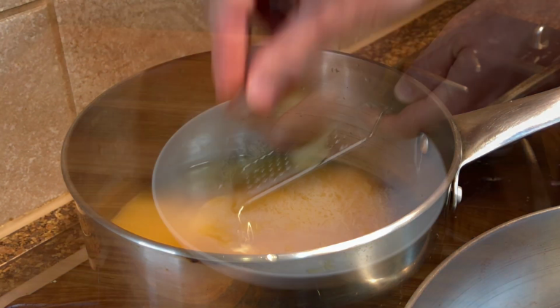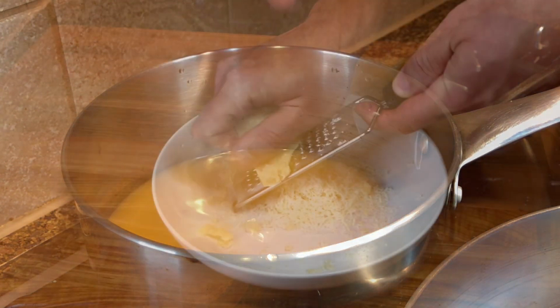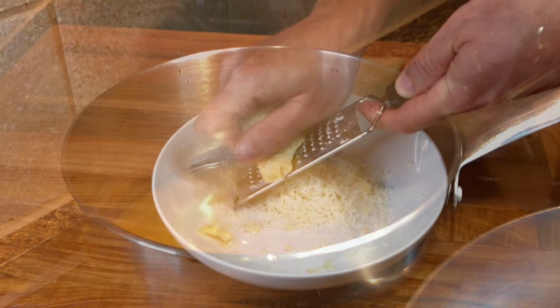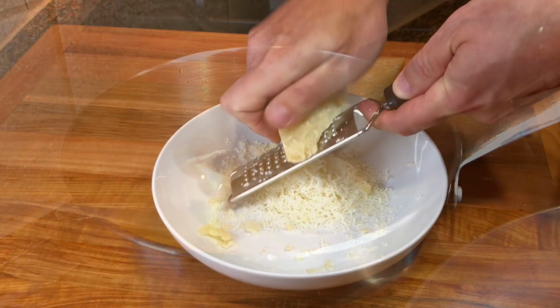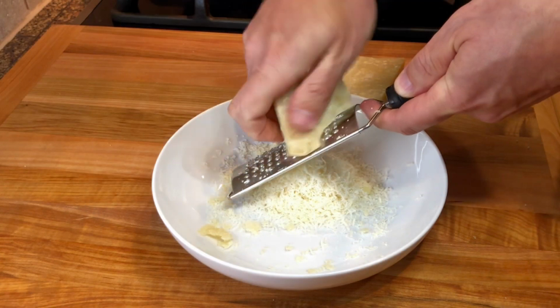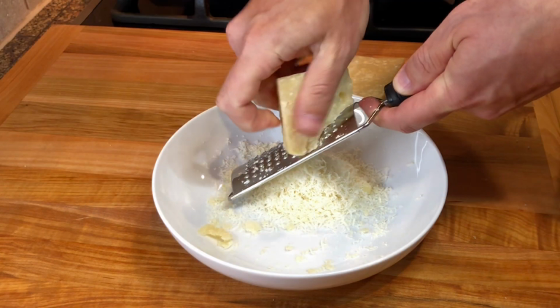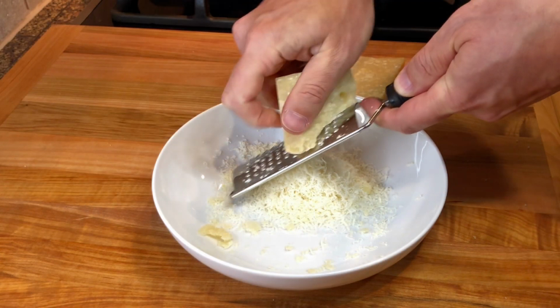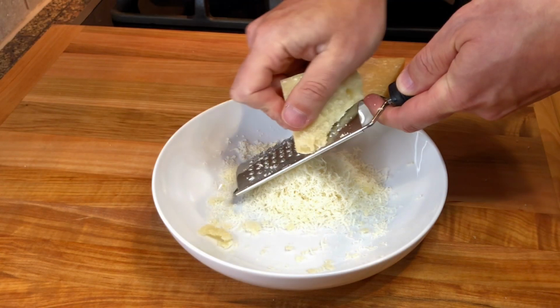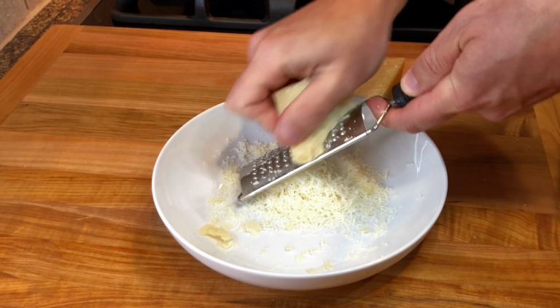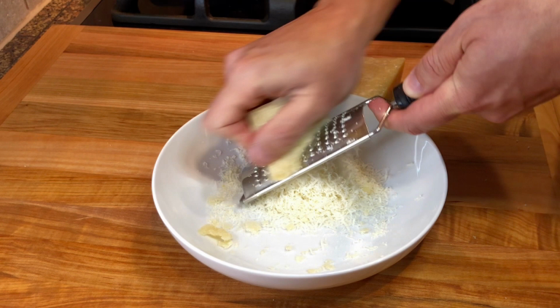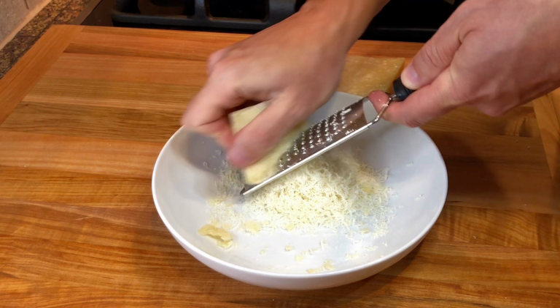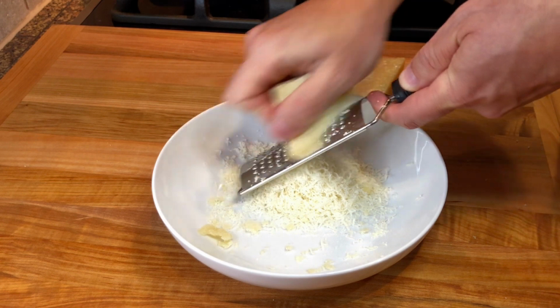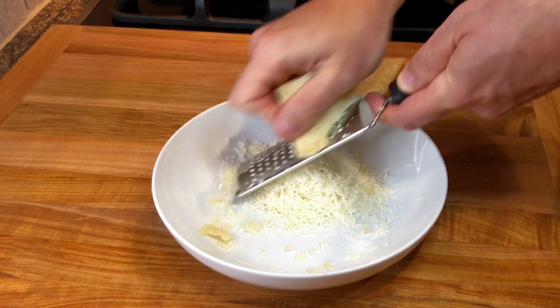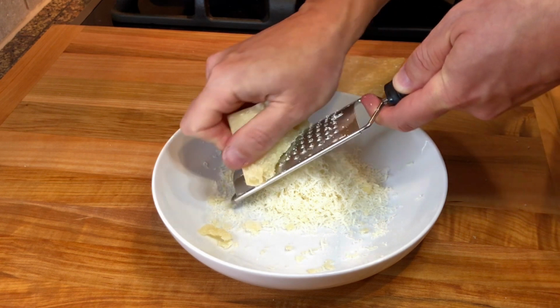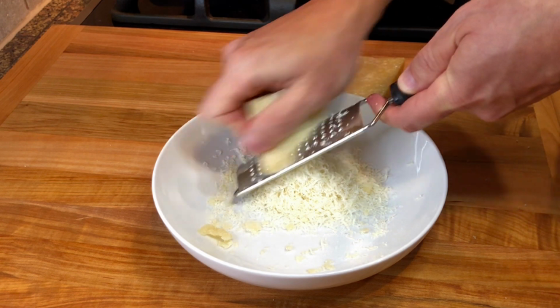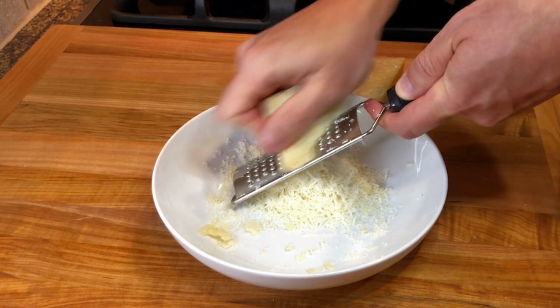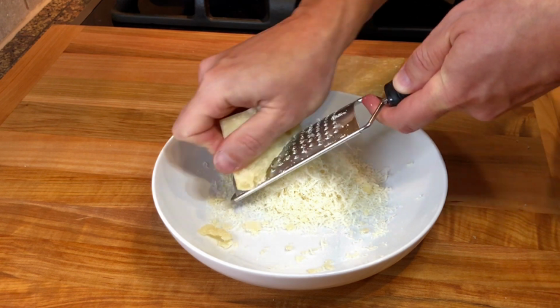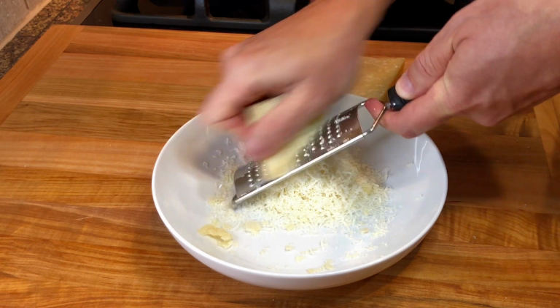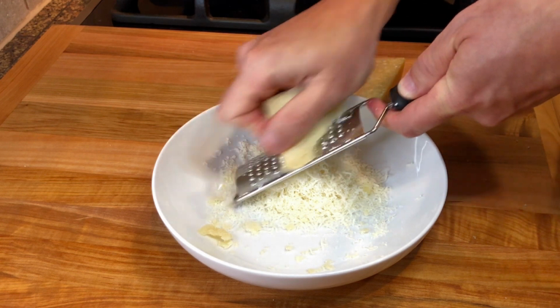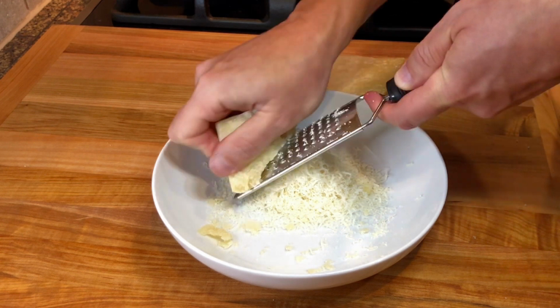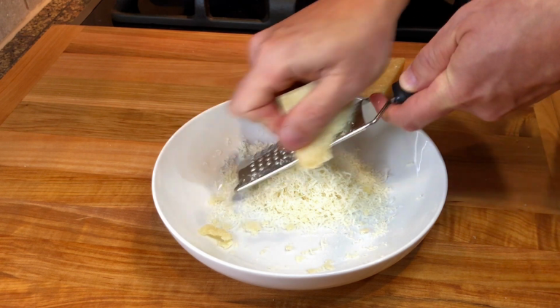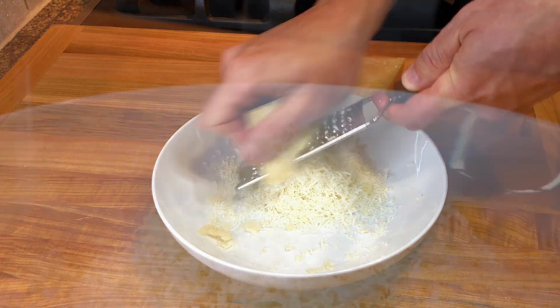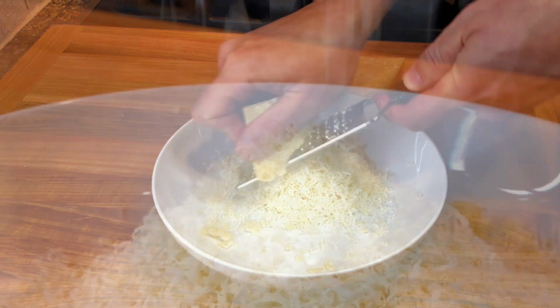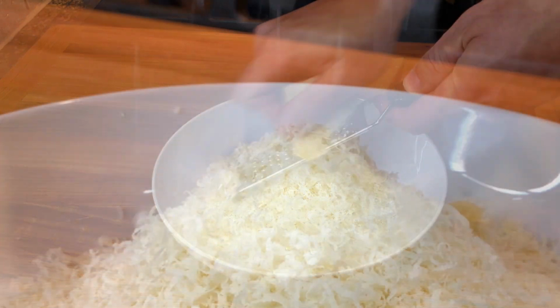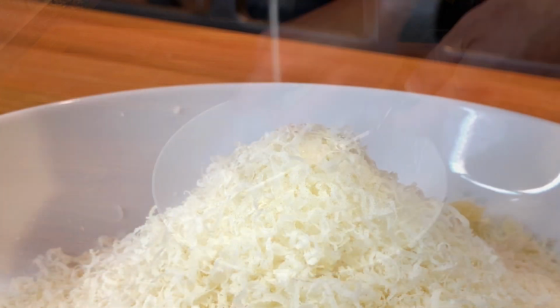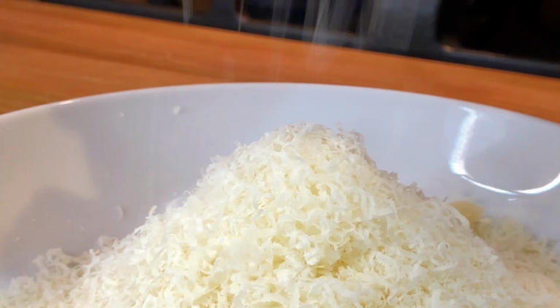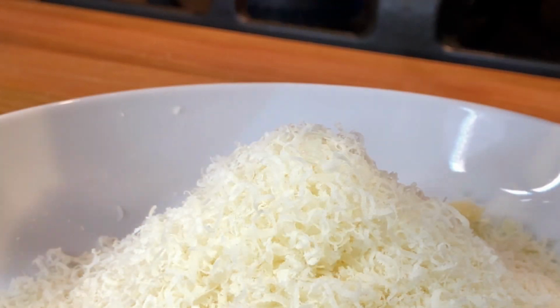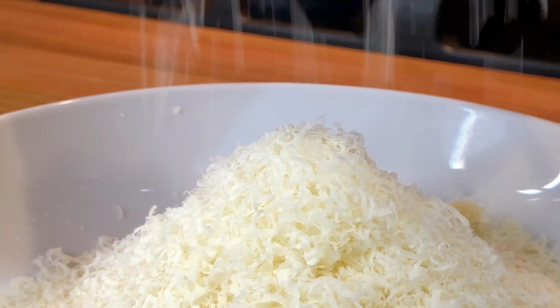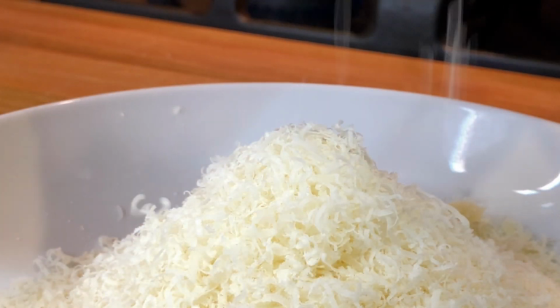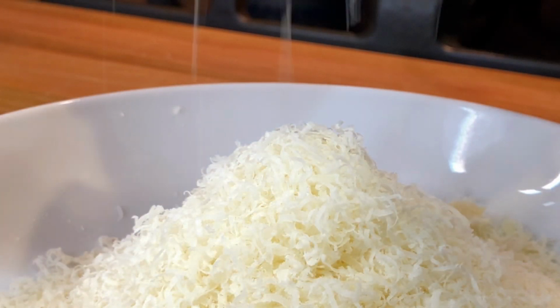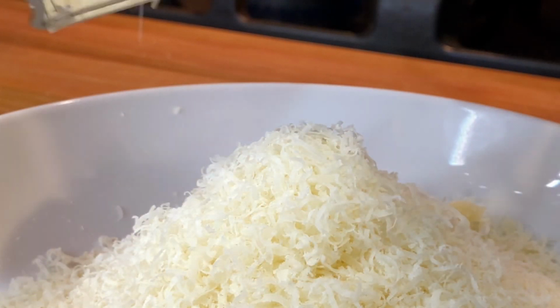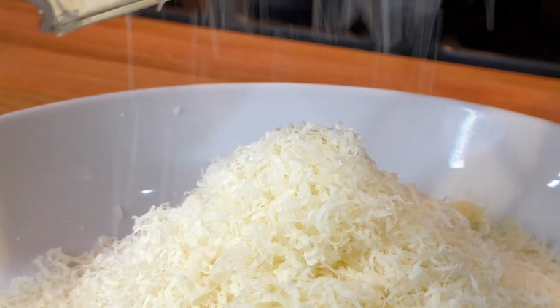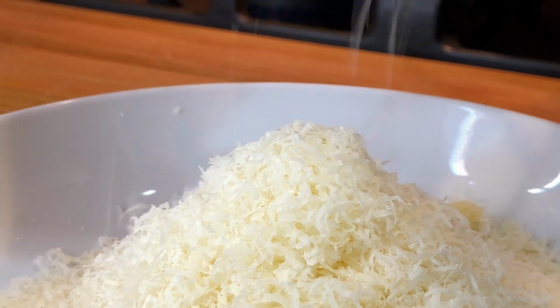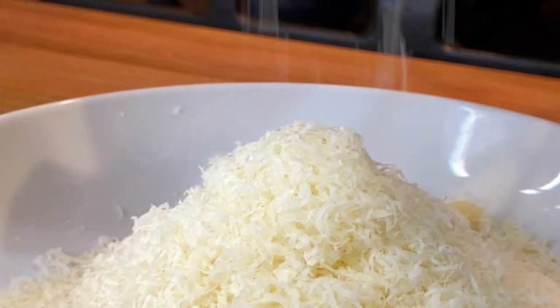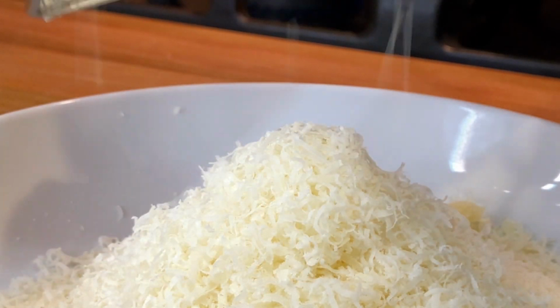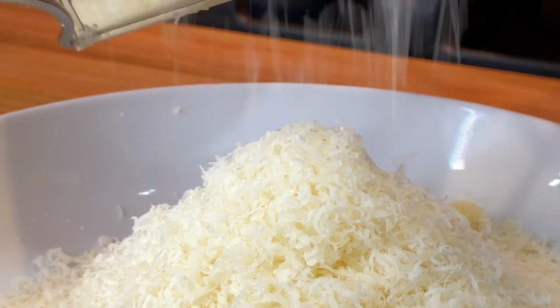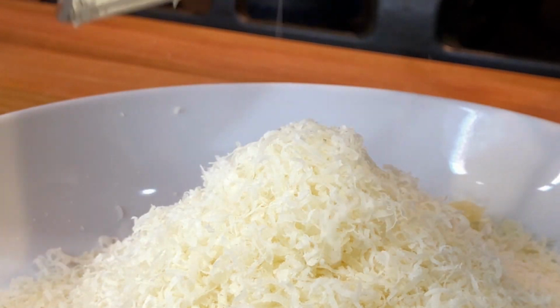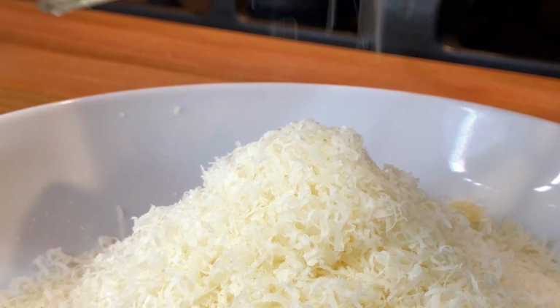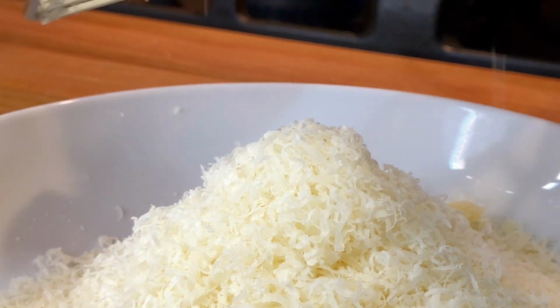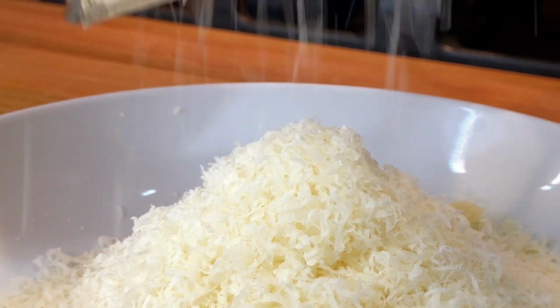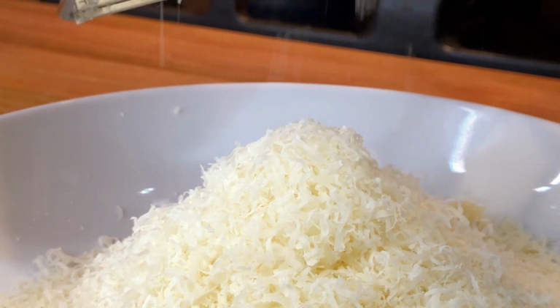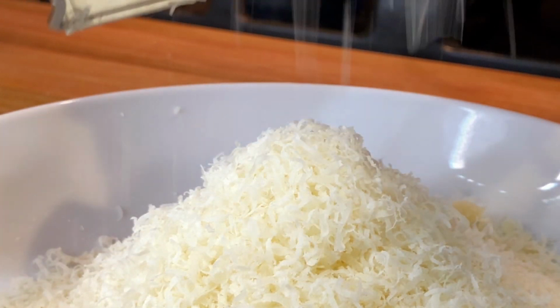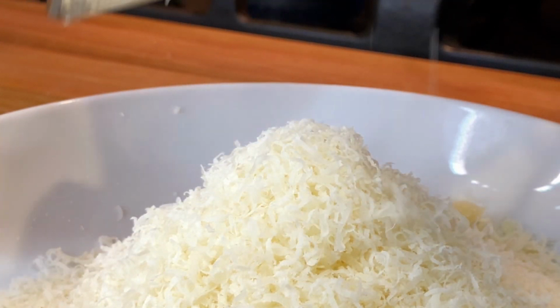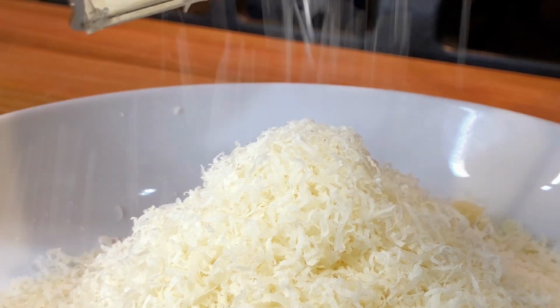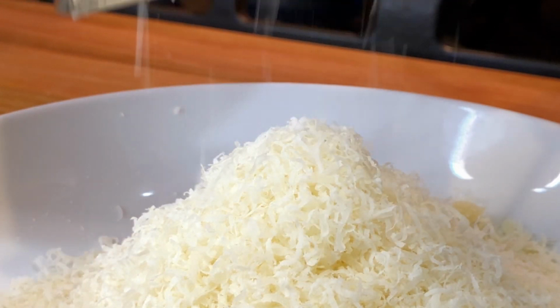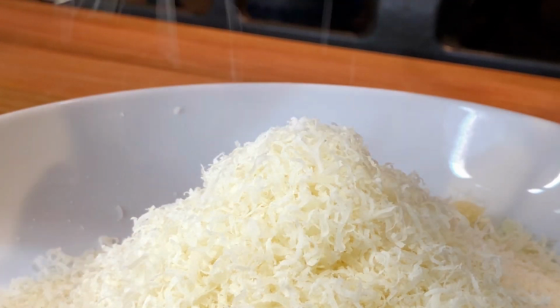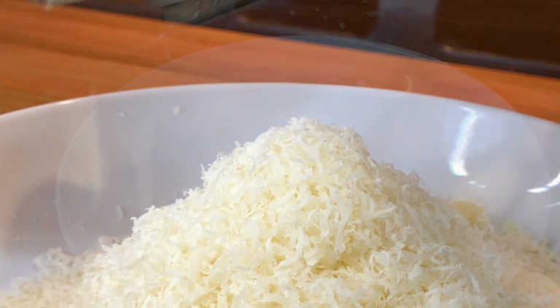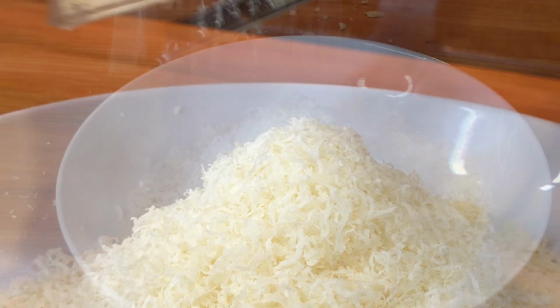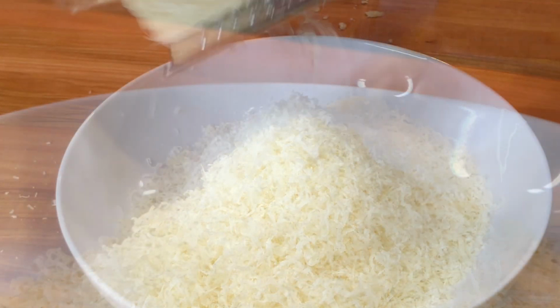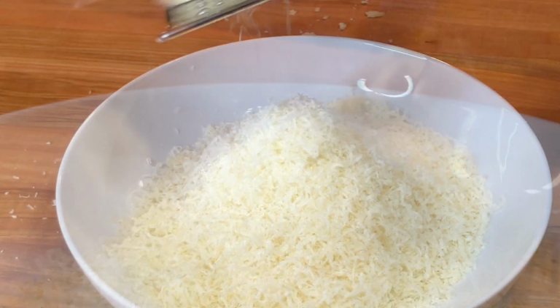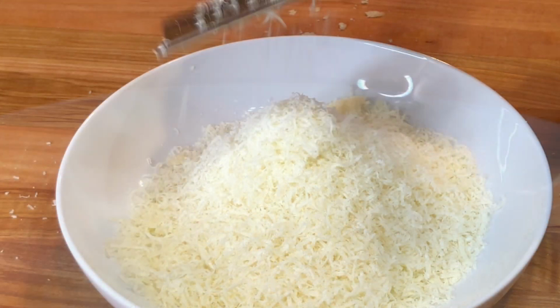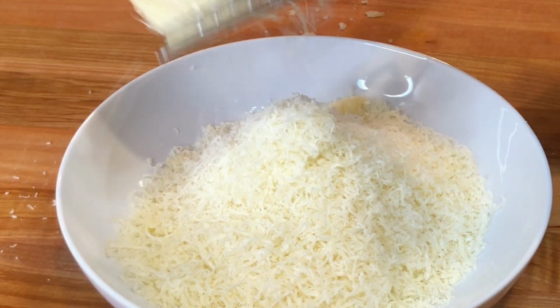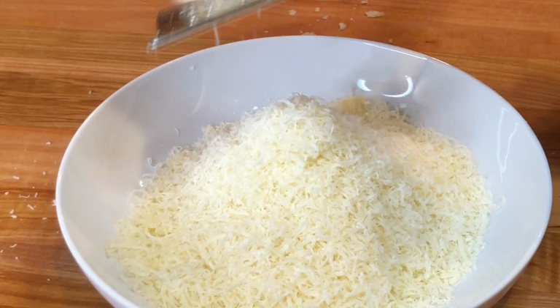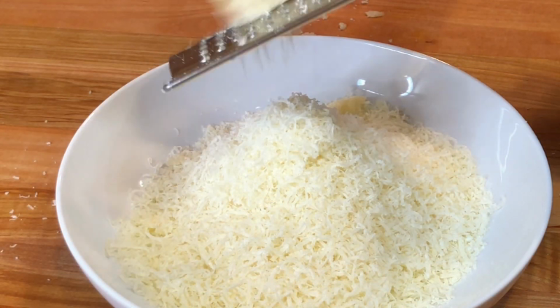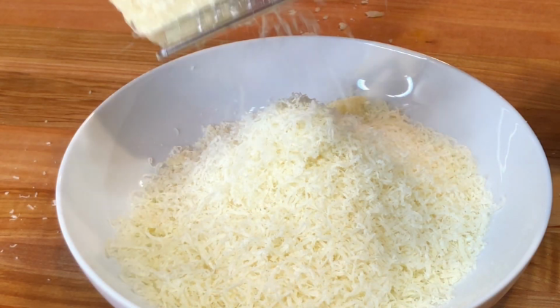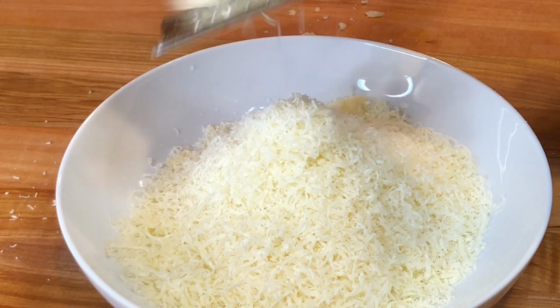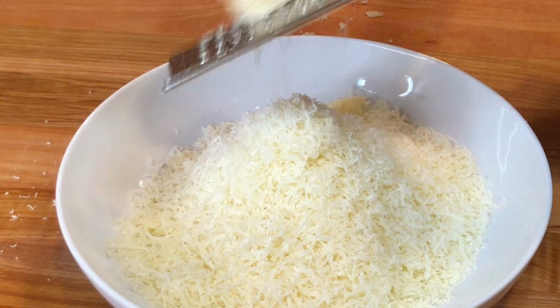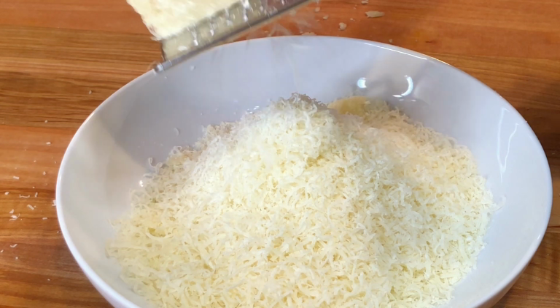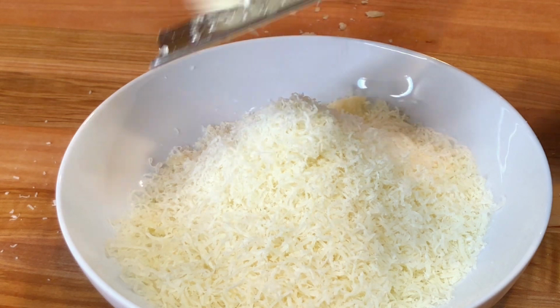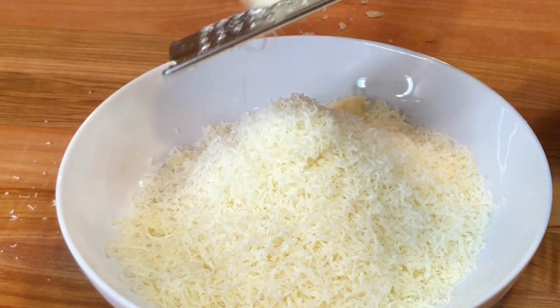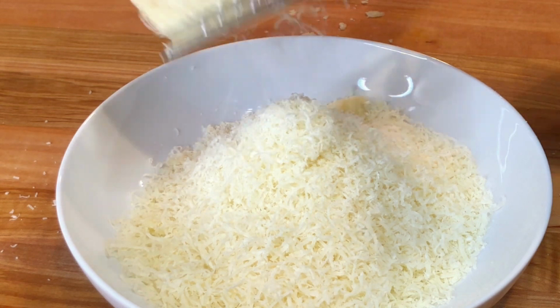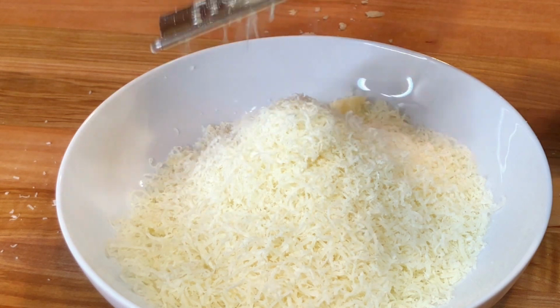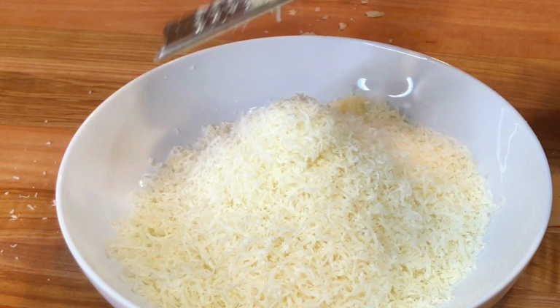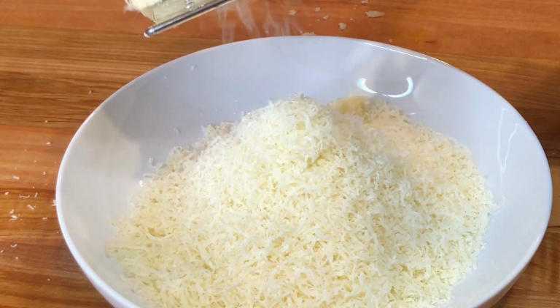Then grate the Parmigiano Reggiano with a fine grater. We're gonna be using three quarters of a cup in the risotto, and some more for serving.